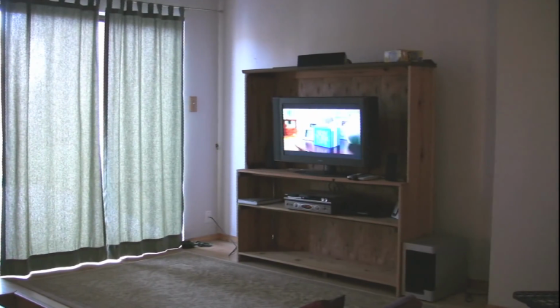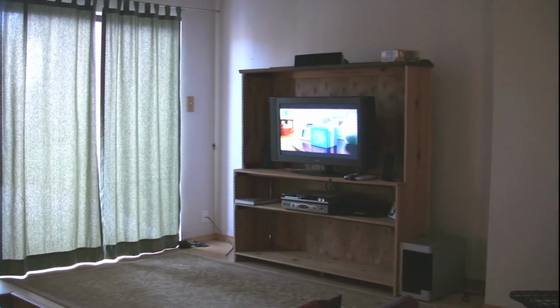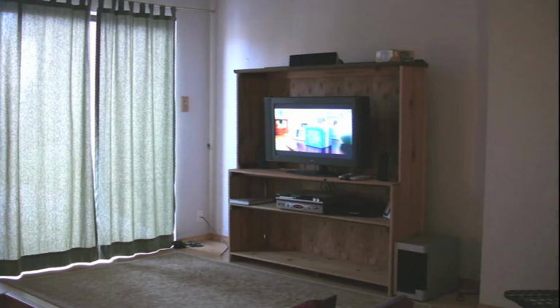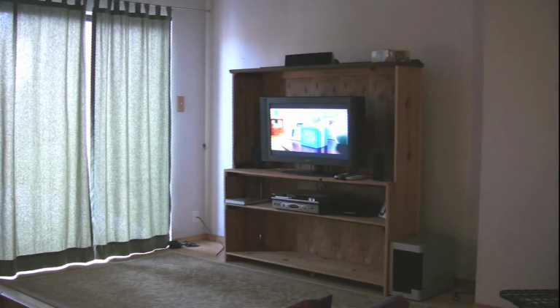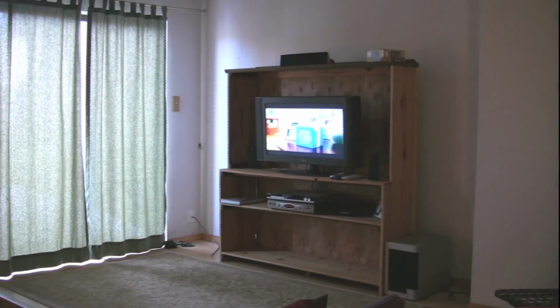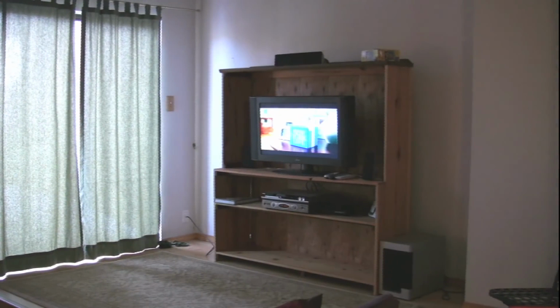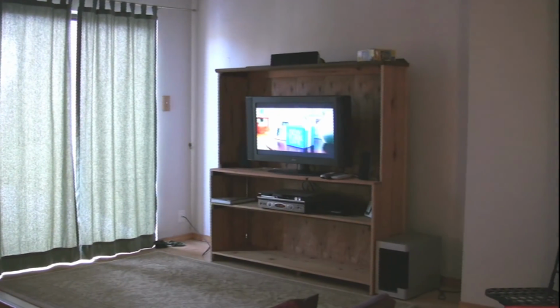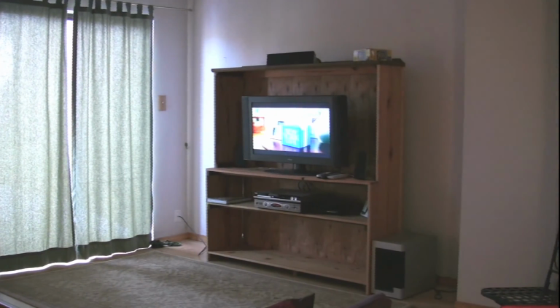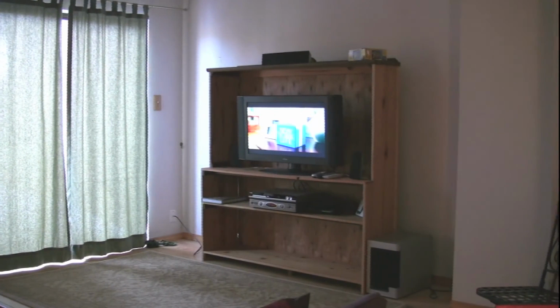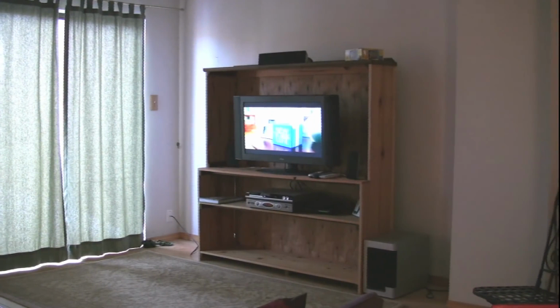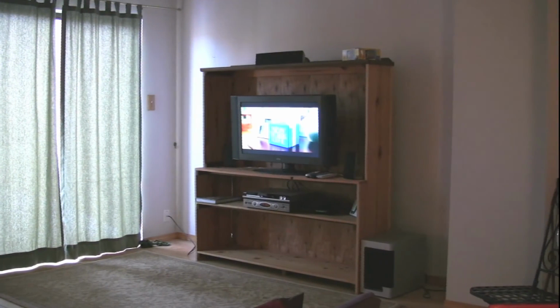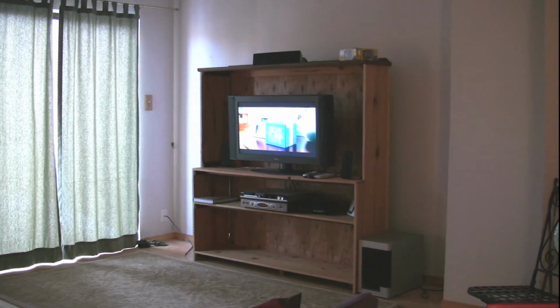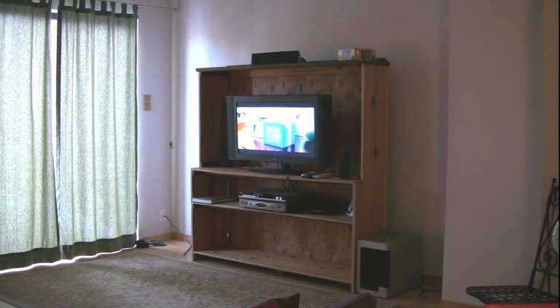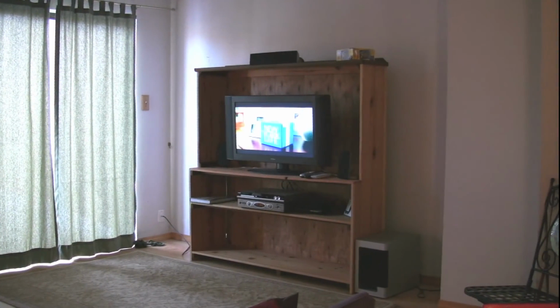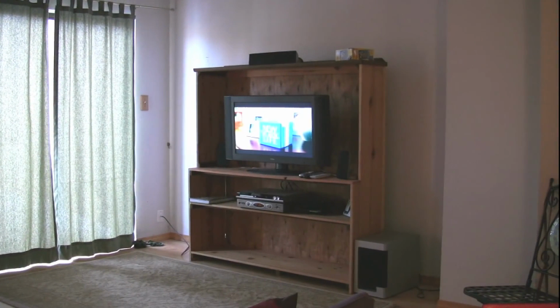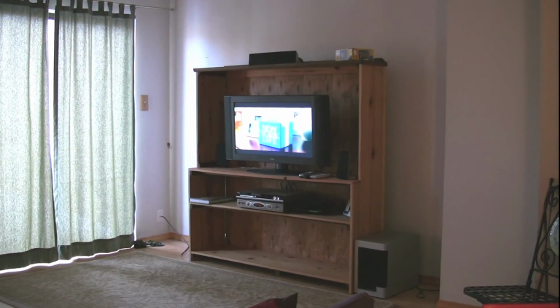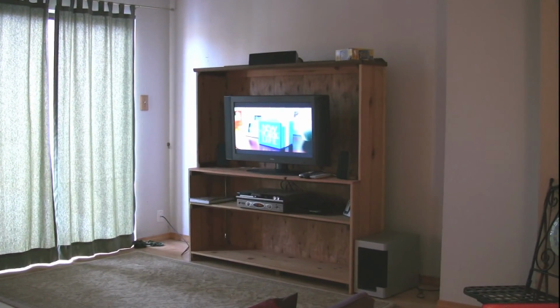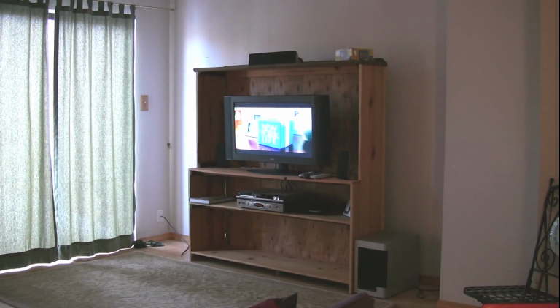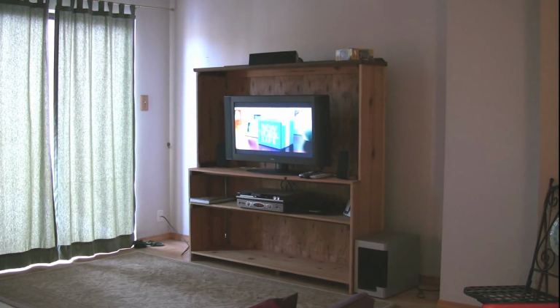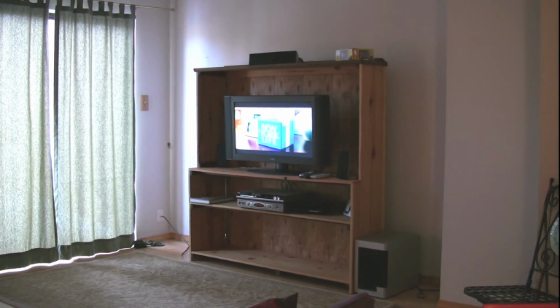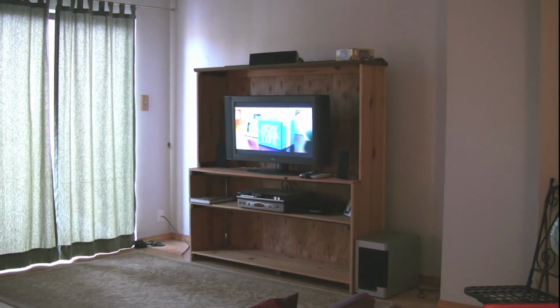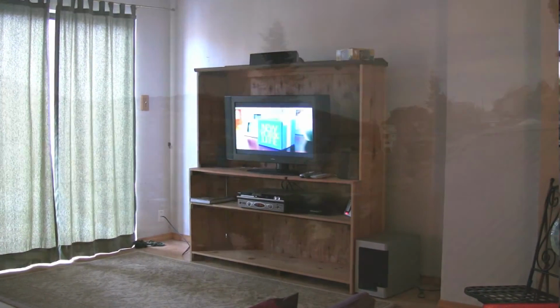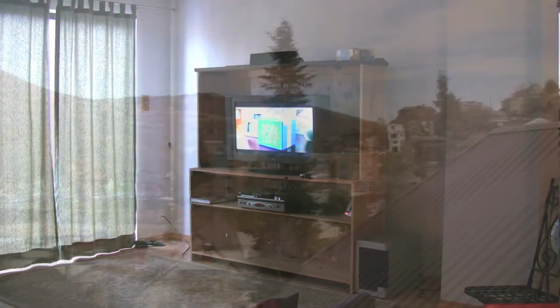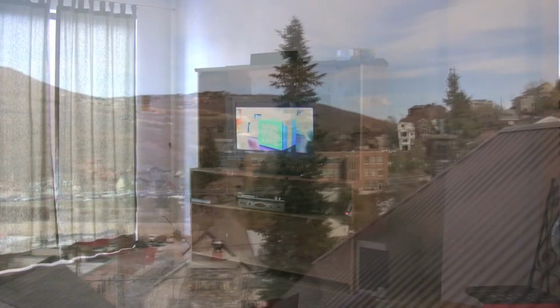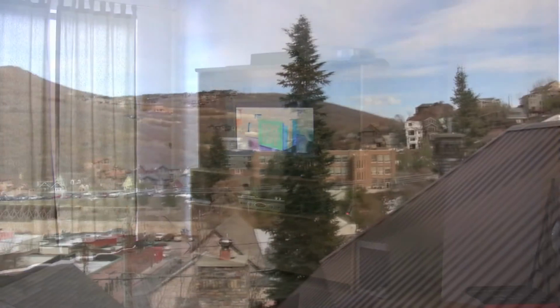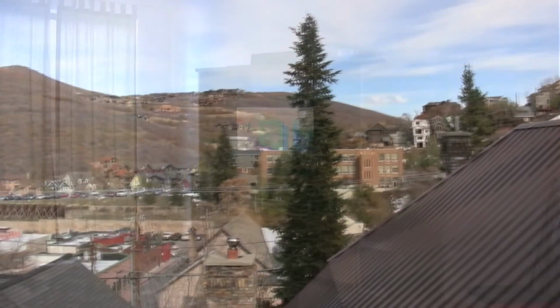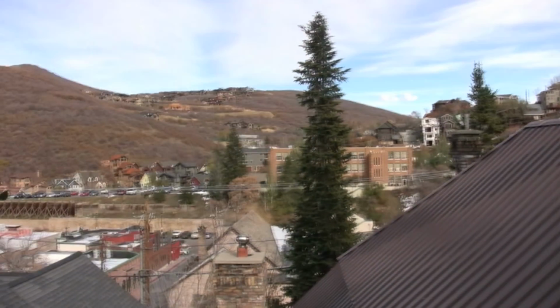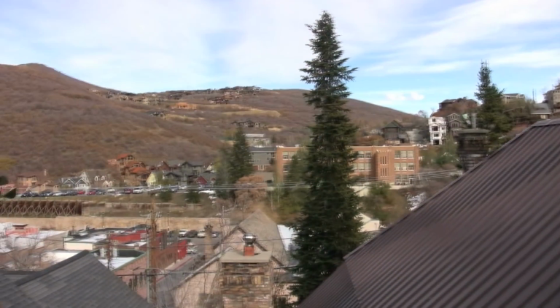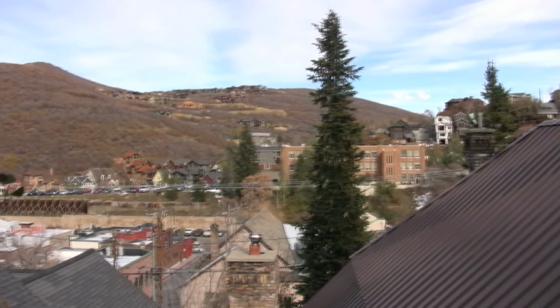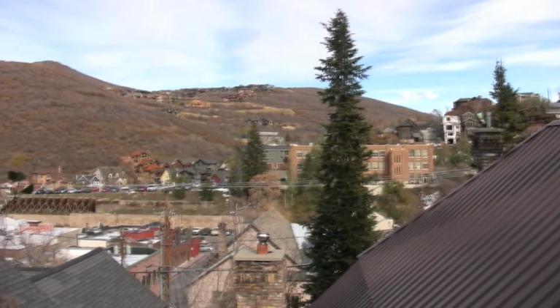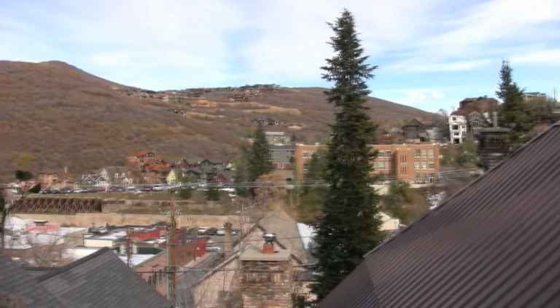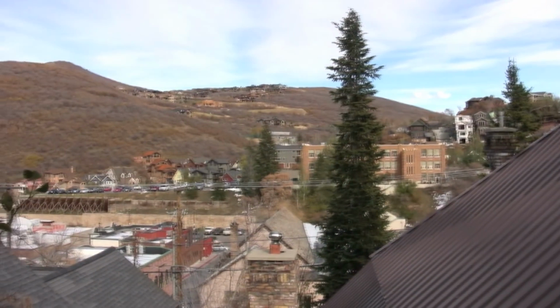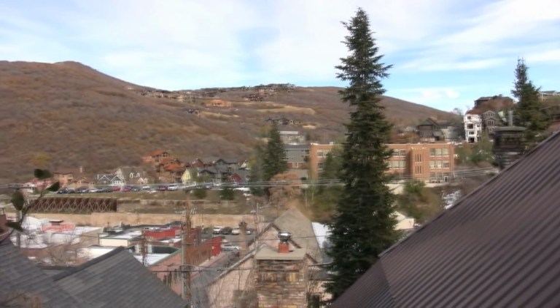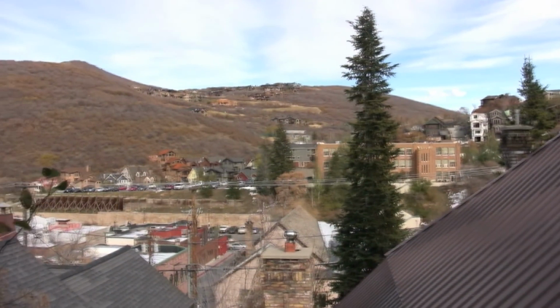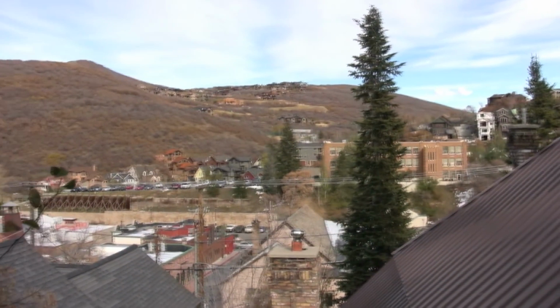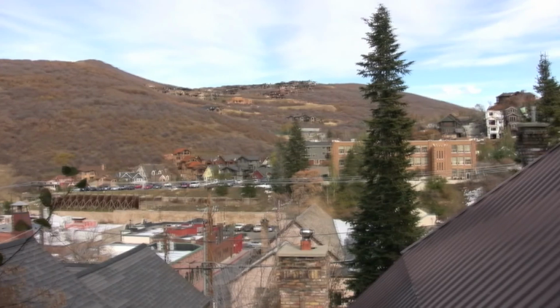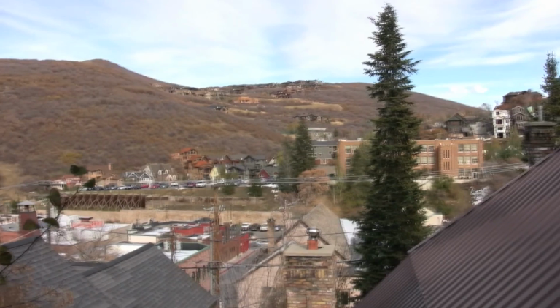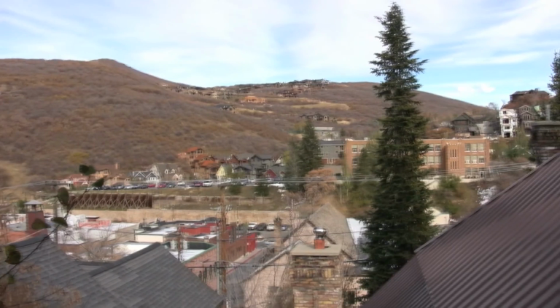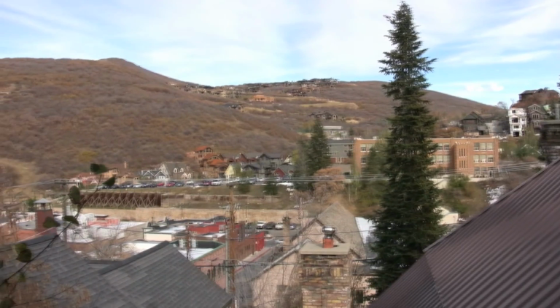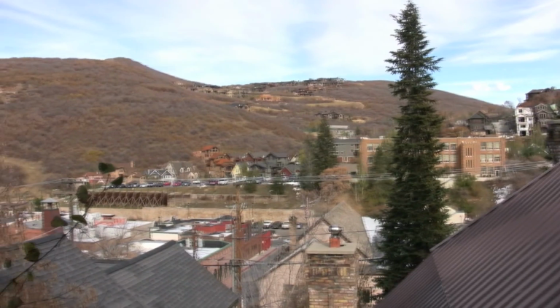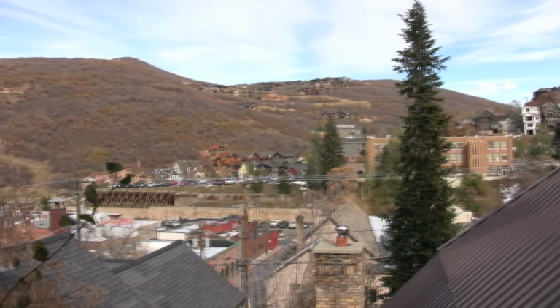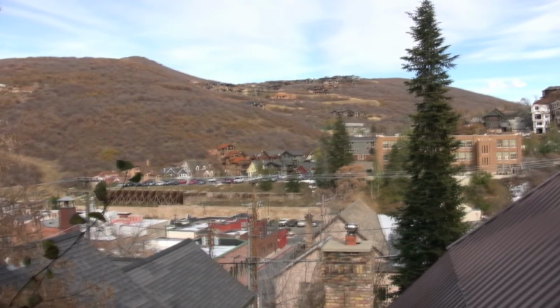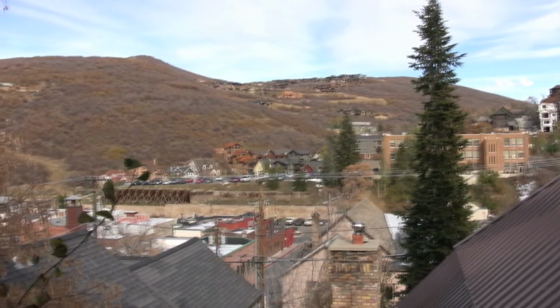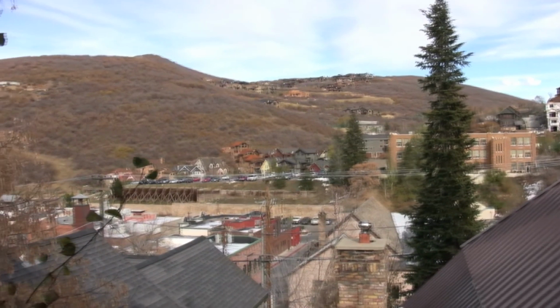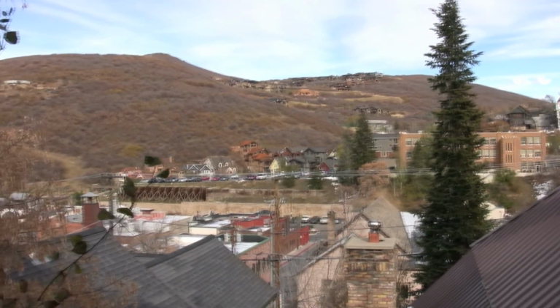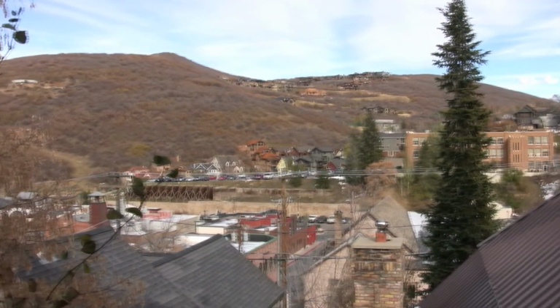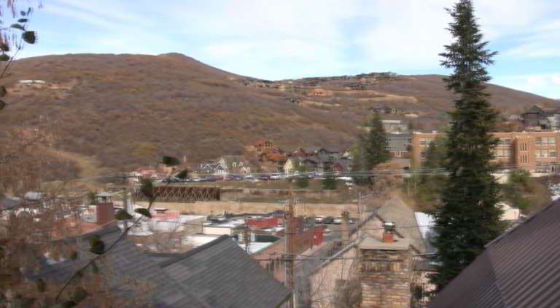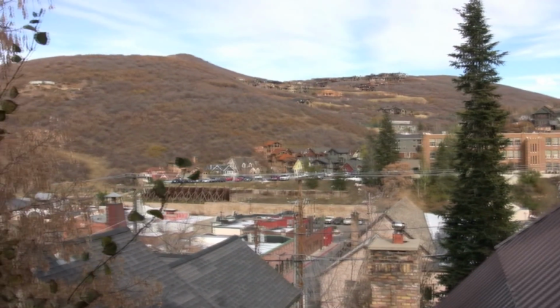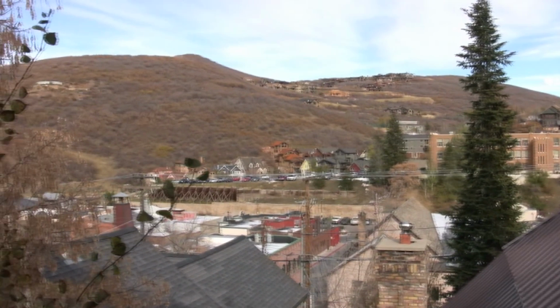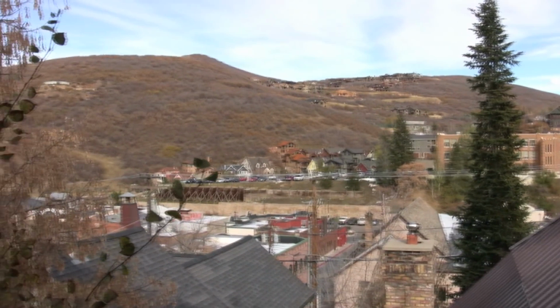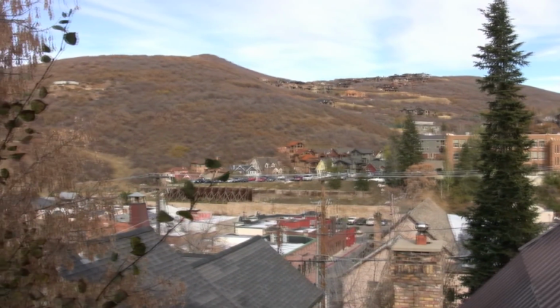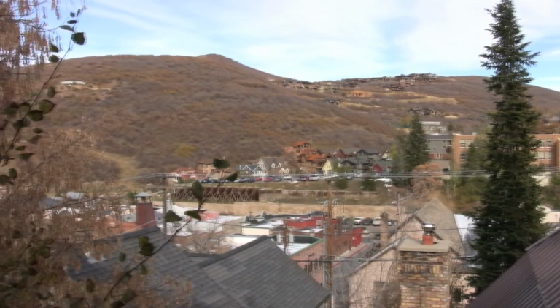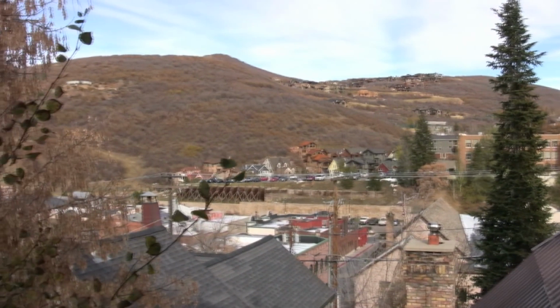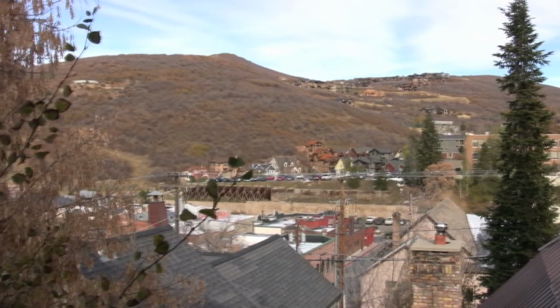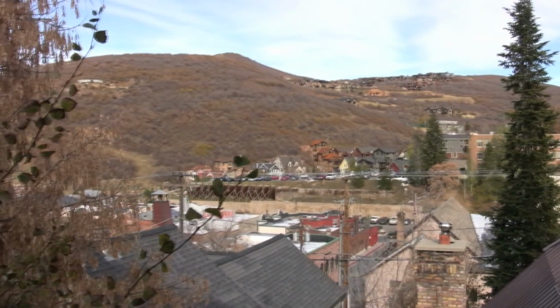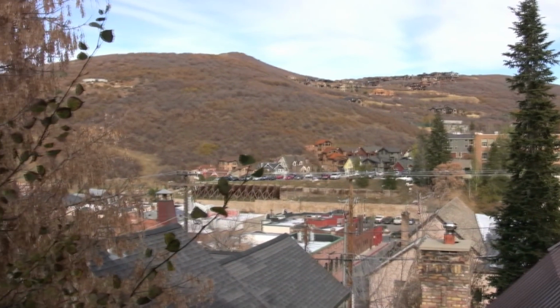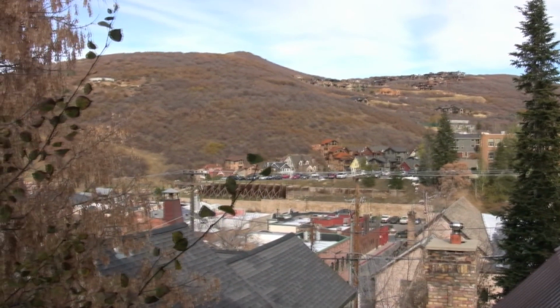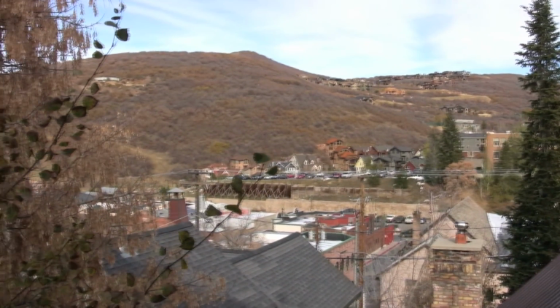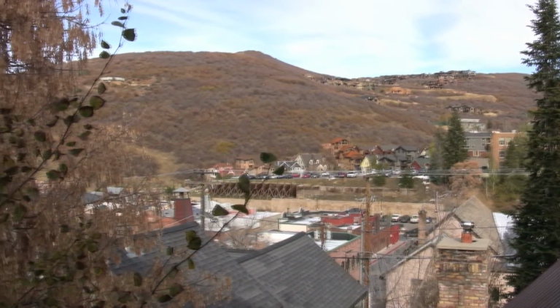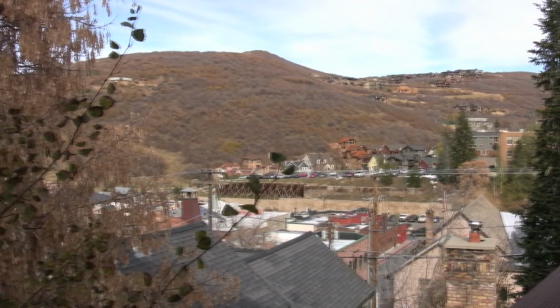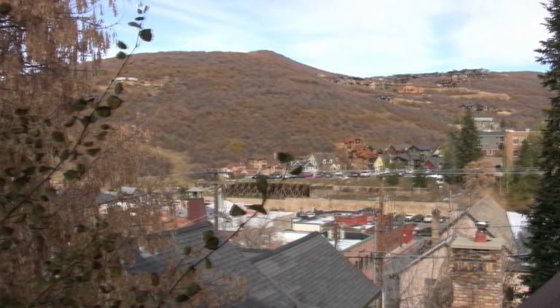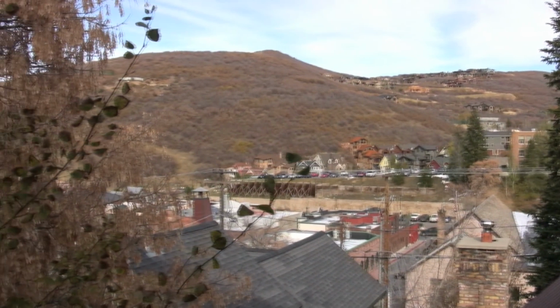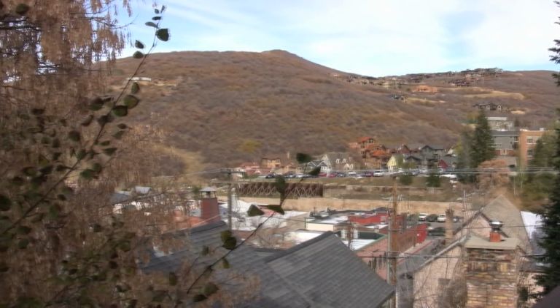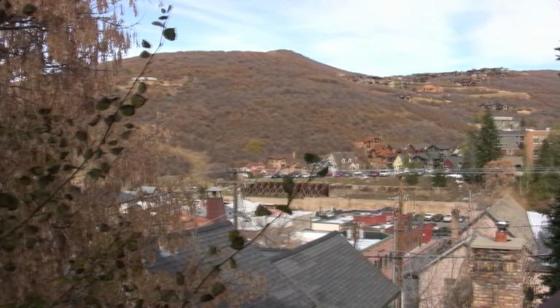This is the entertainment center with cable television. This is a view of Old Town from the balcony off the living room.